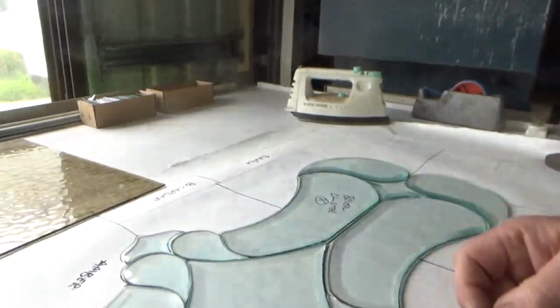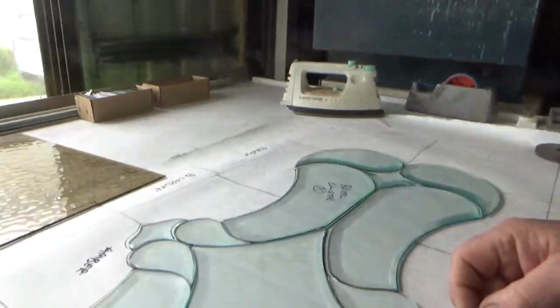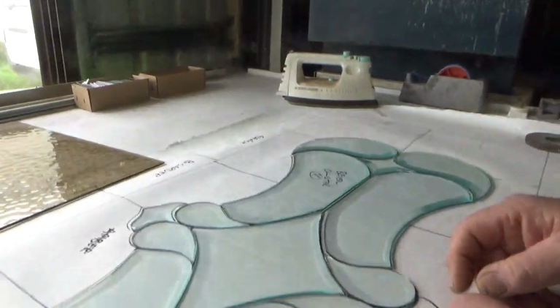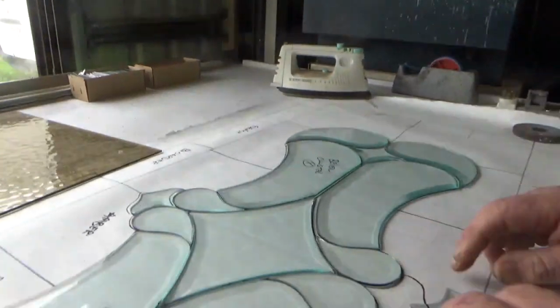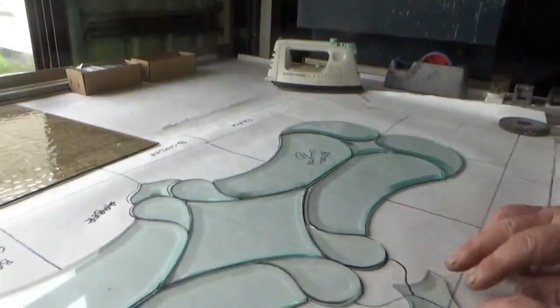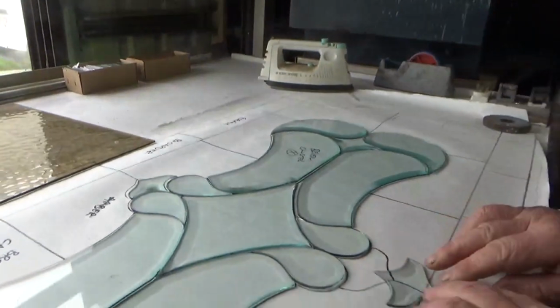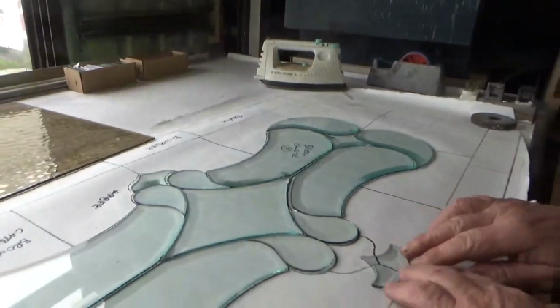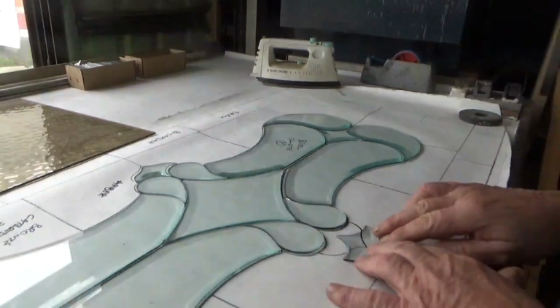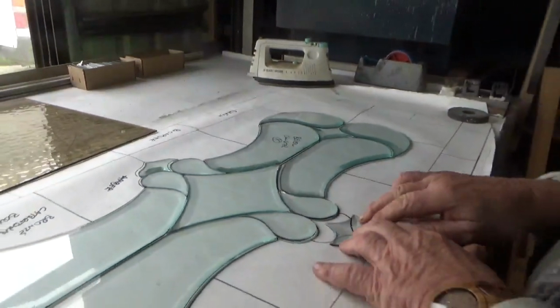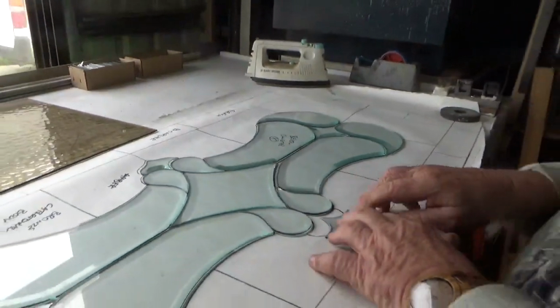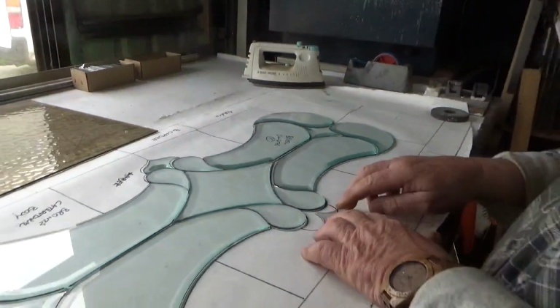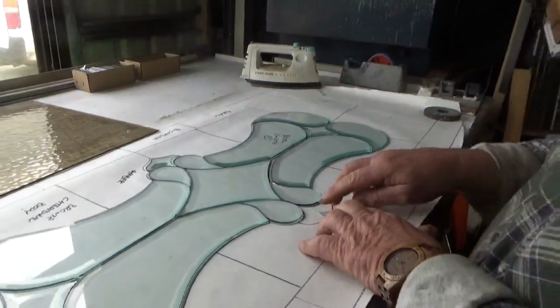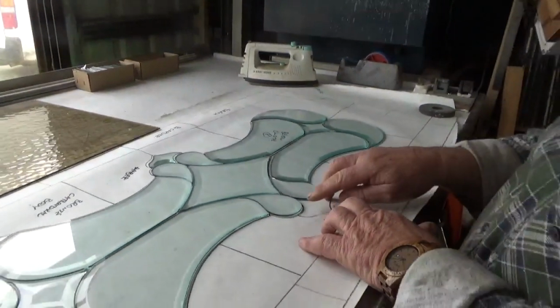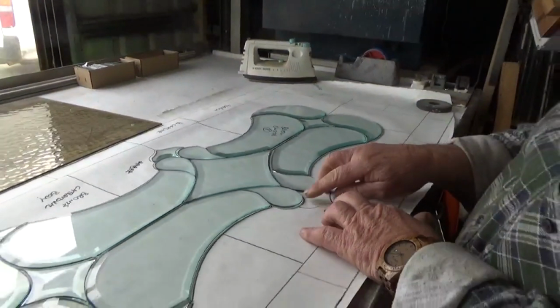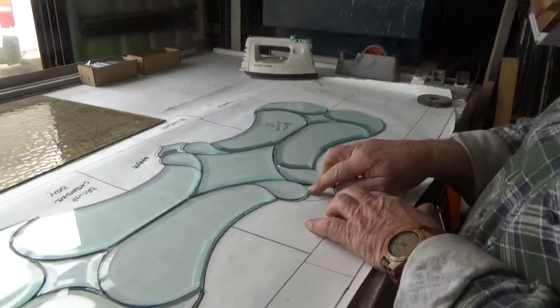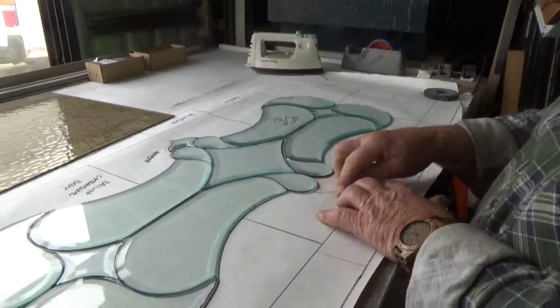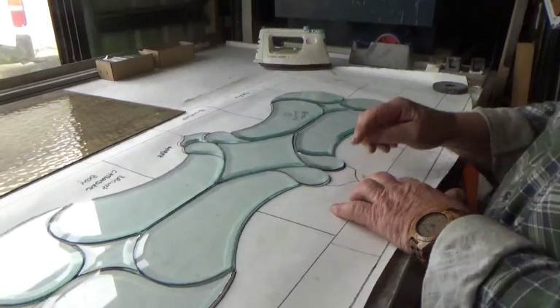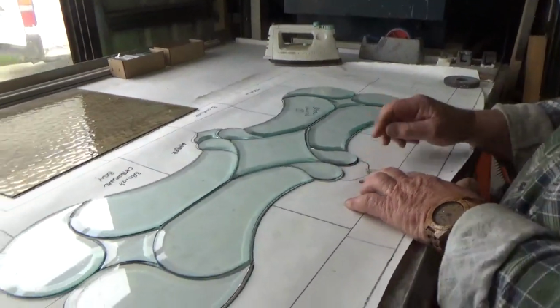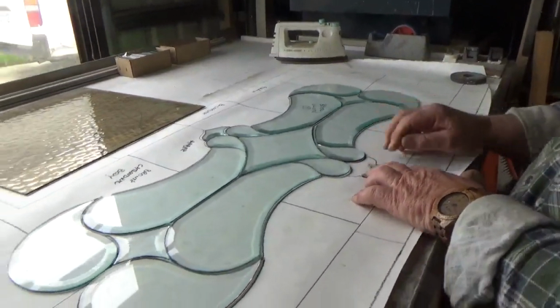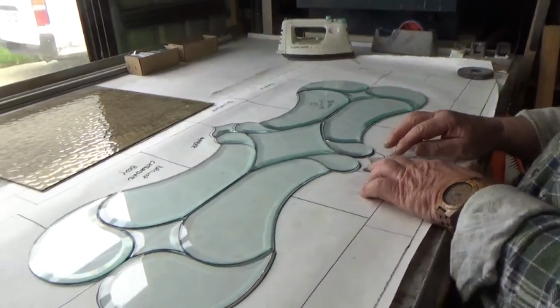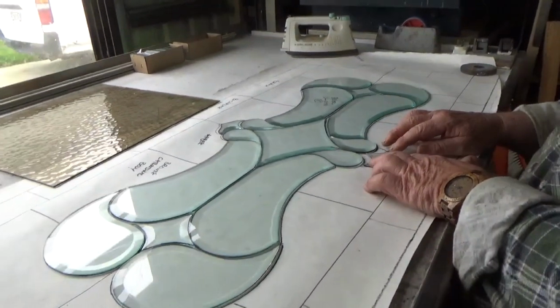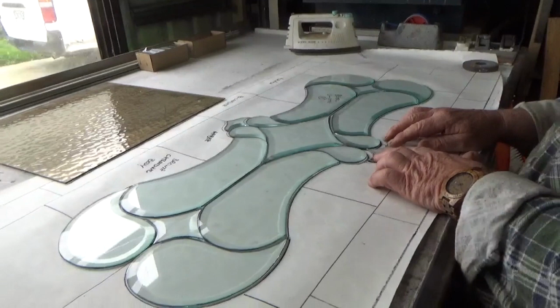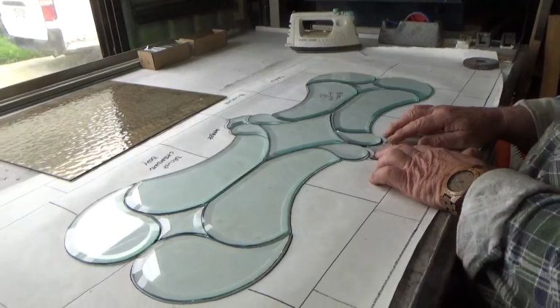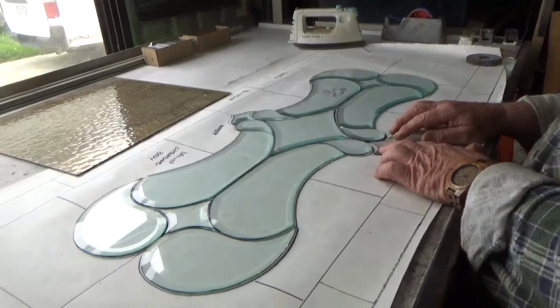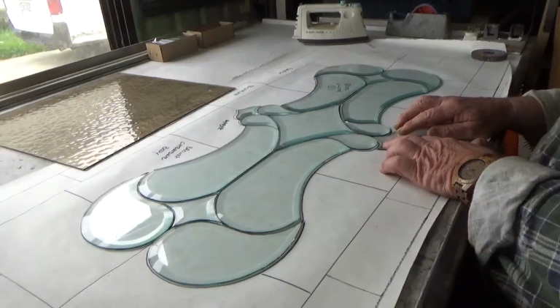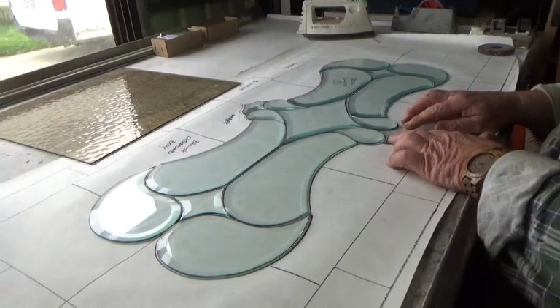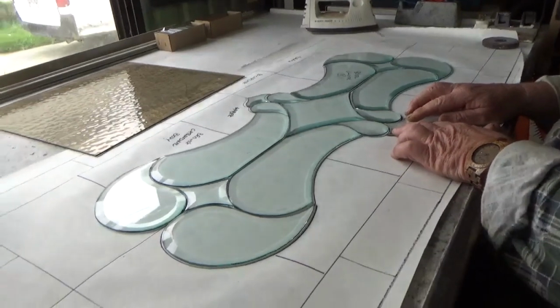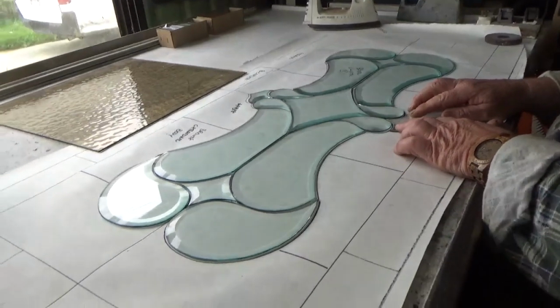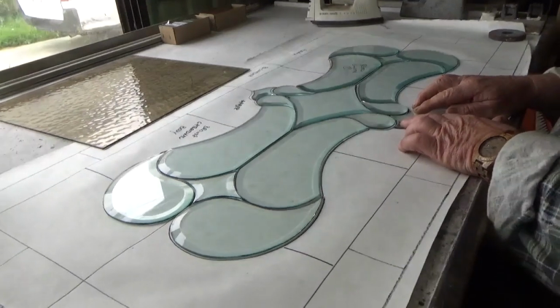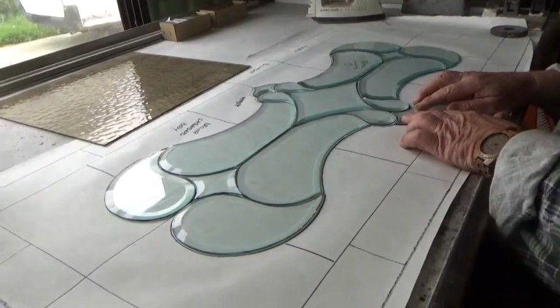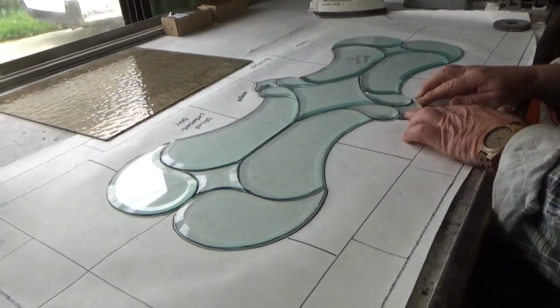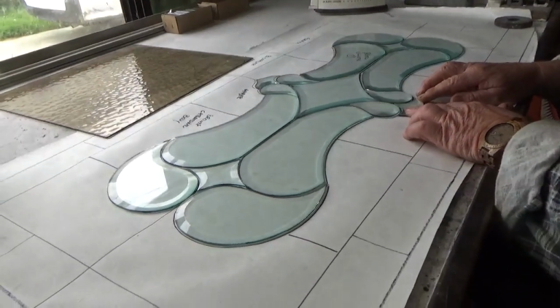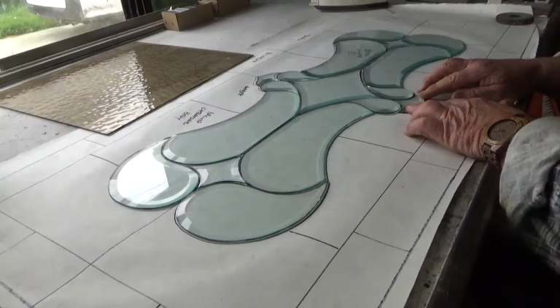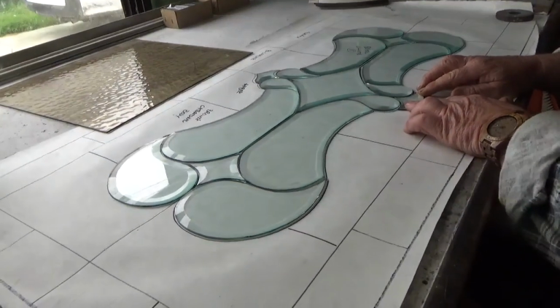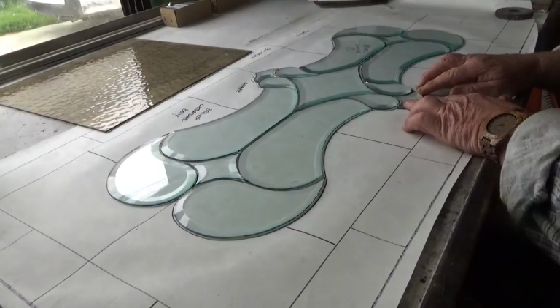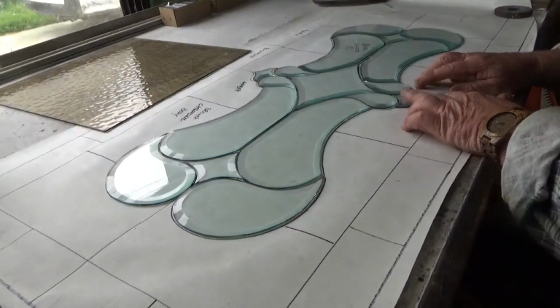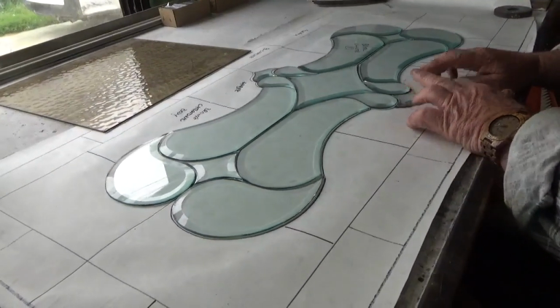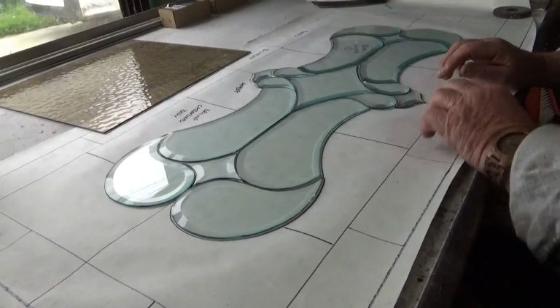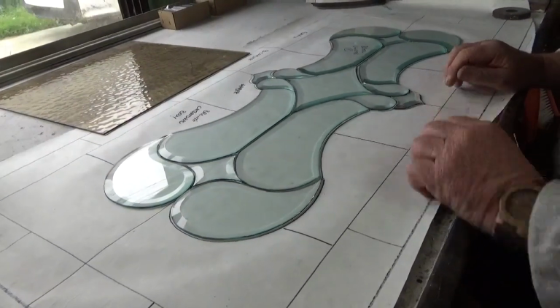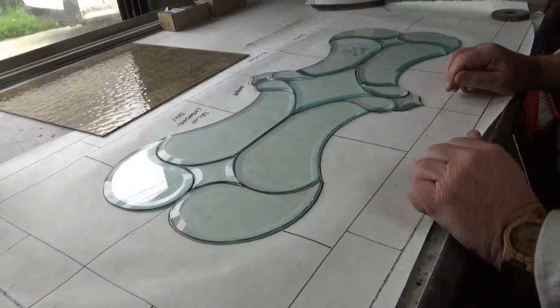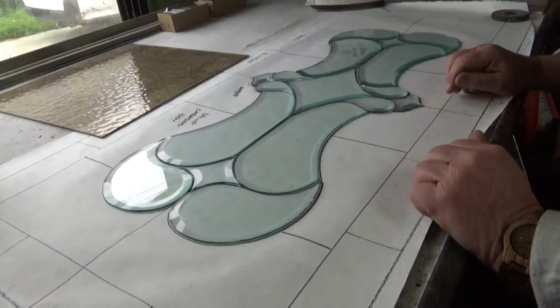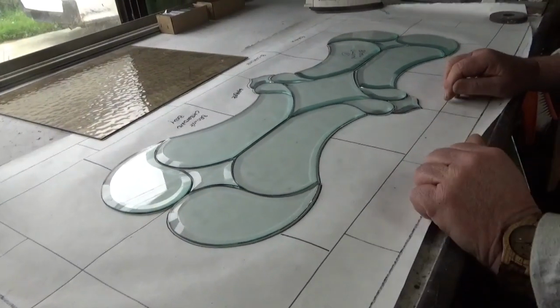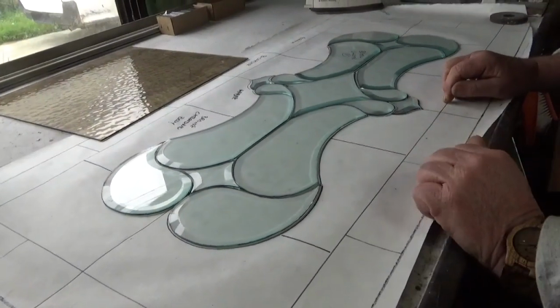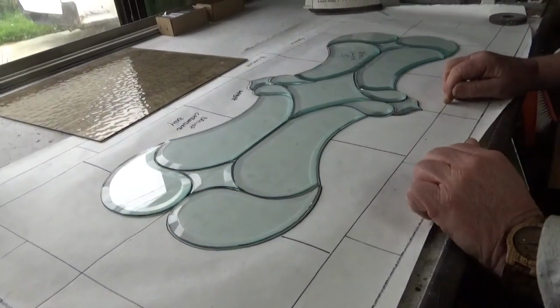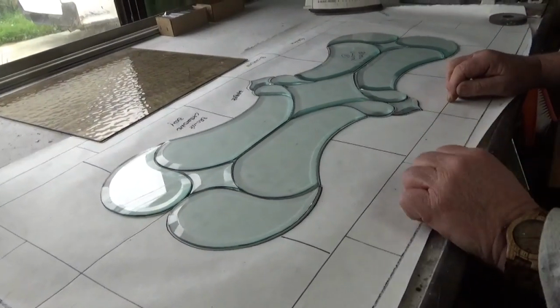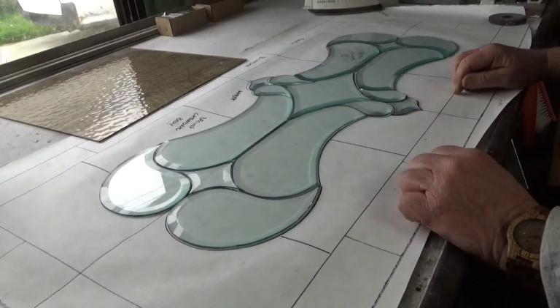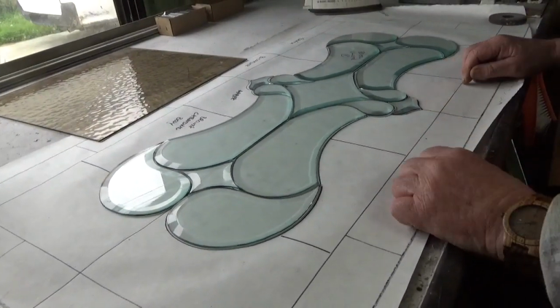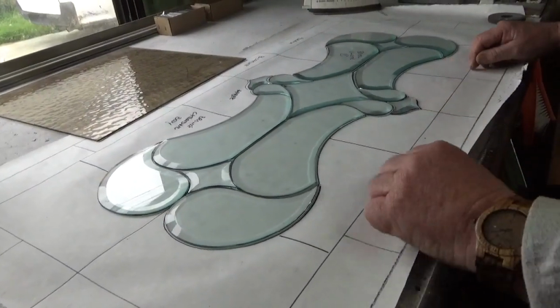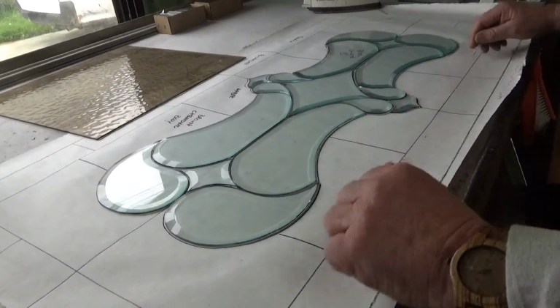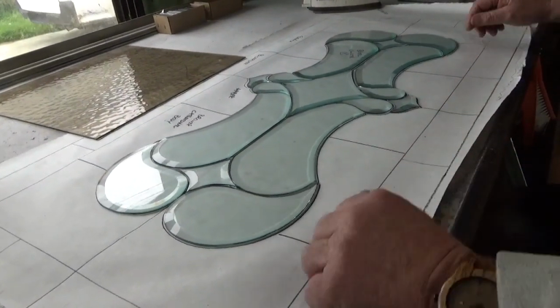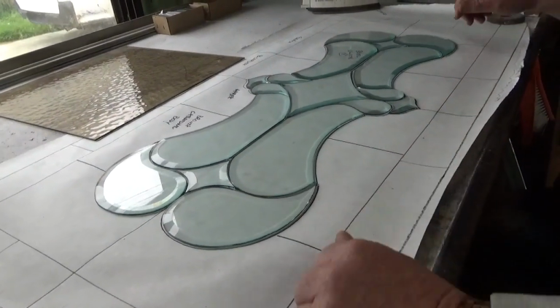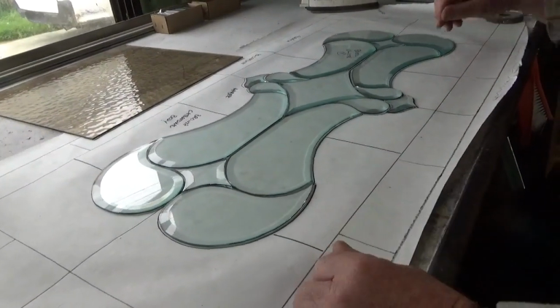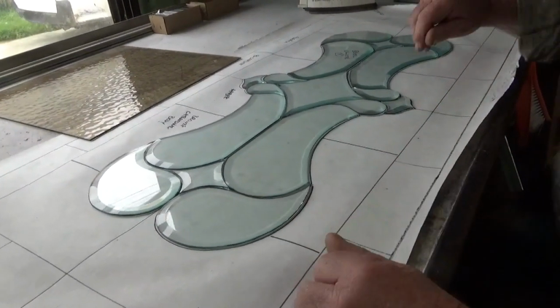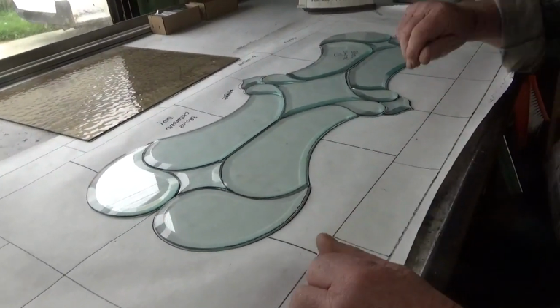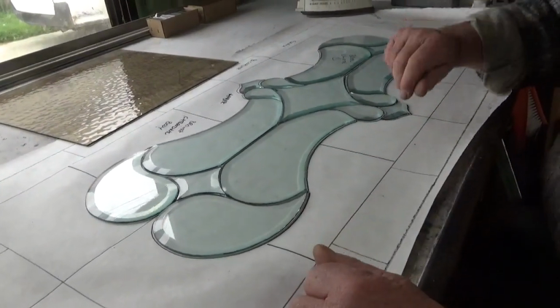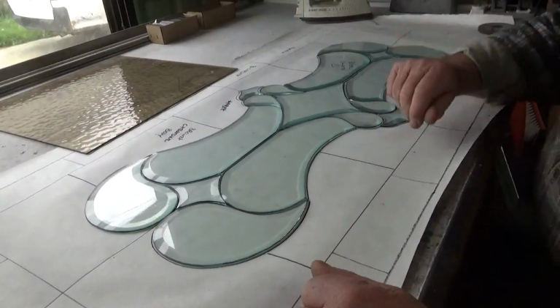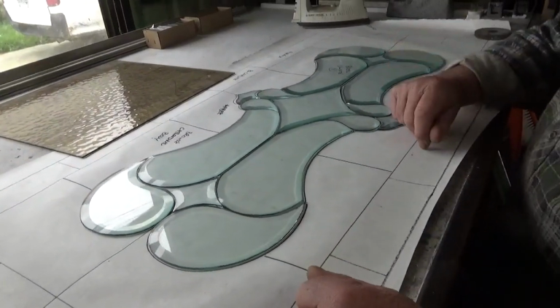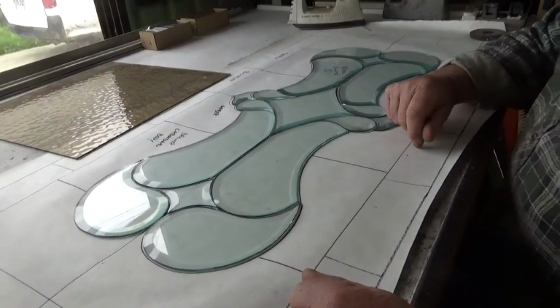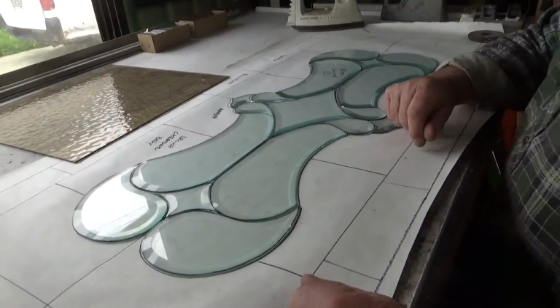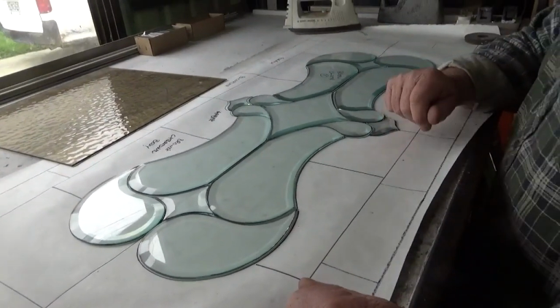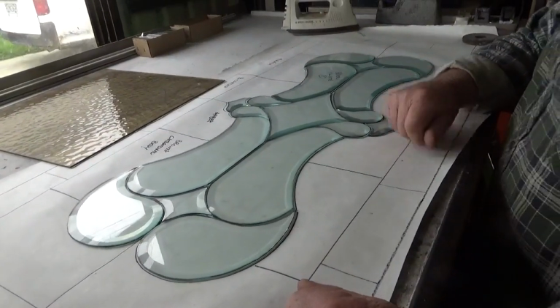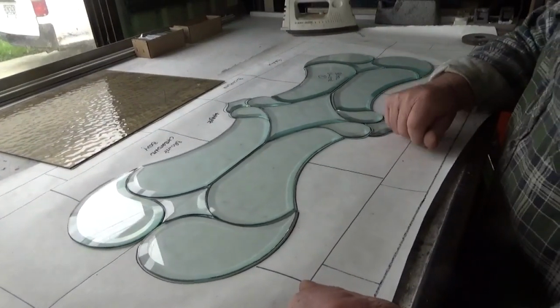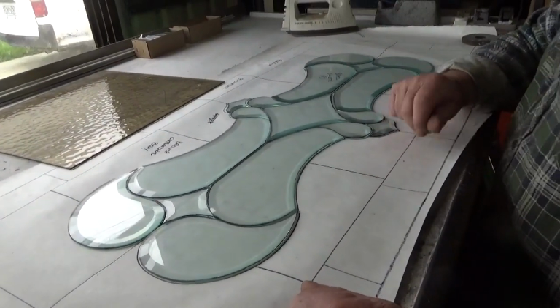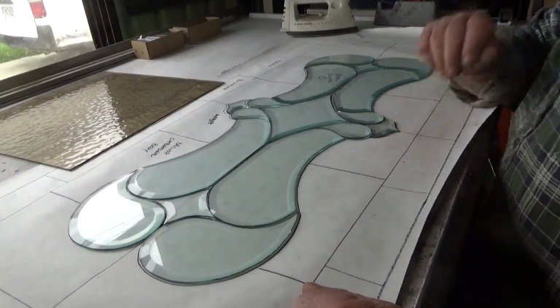Wow, that's really impressive - a big glass jigsaw. So that's a bevel cluster. Thank you very much.